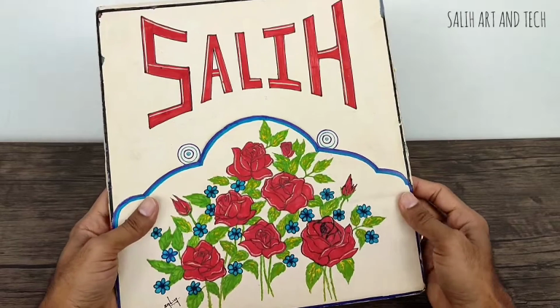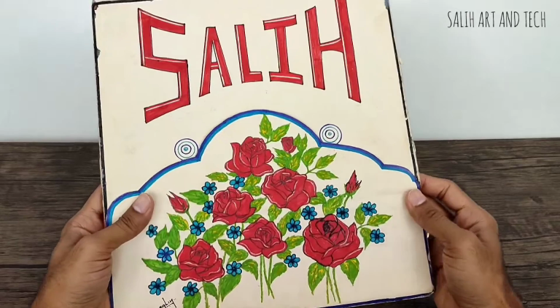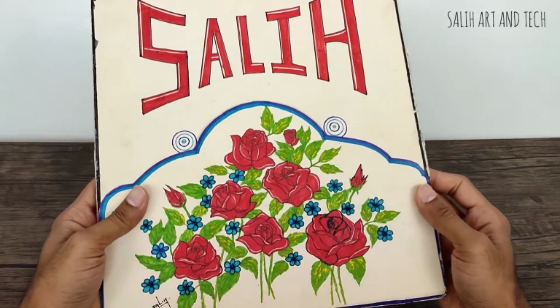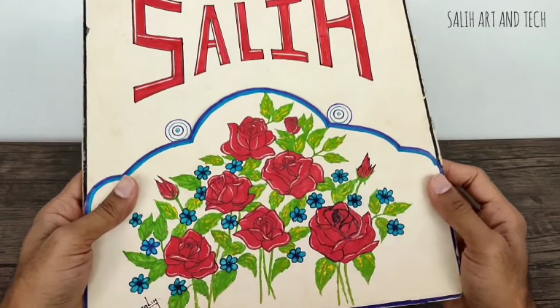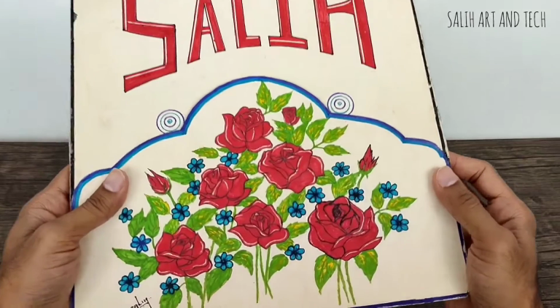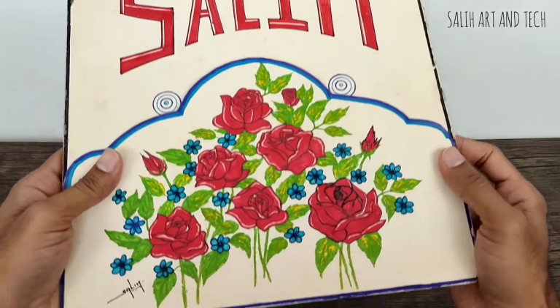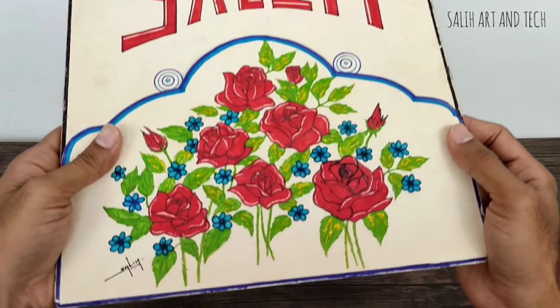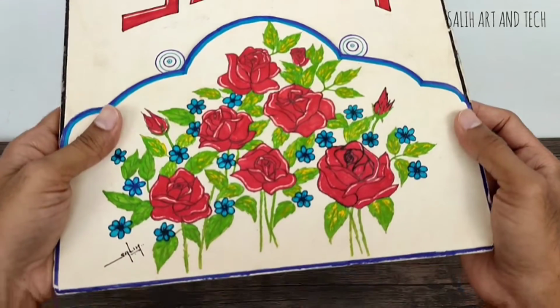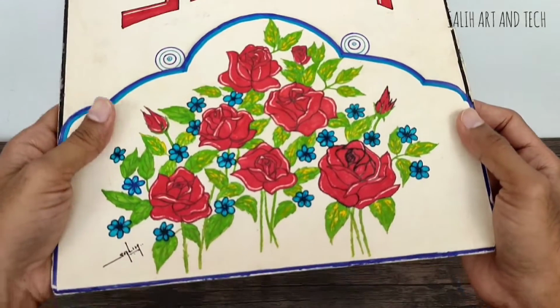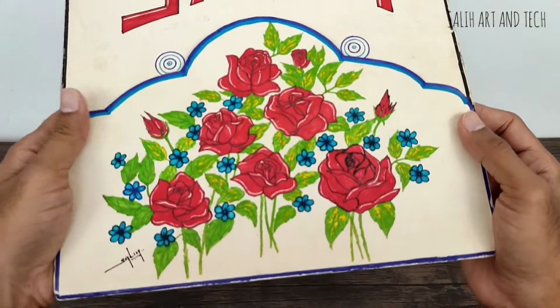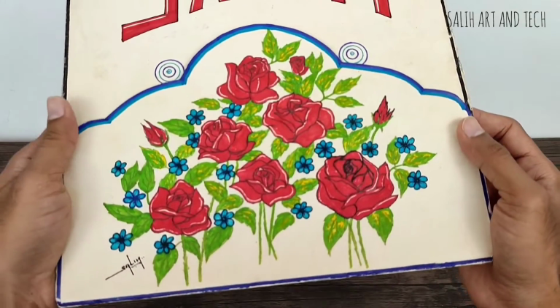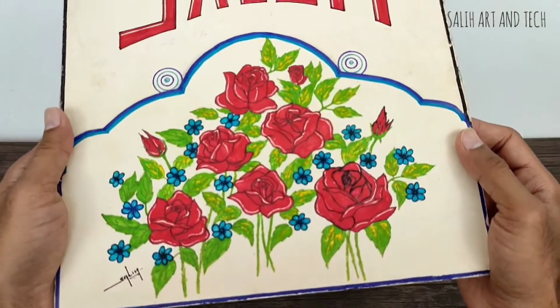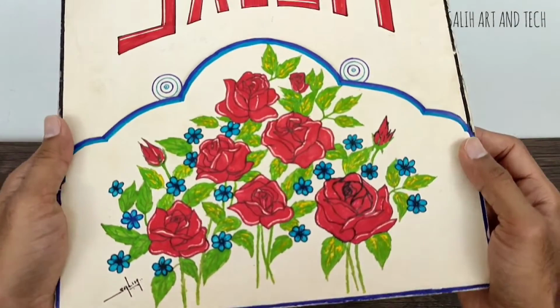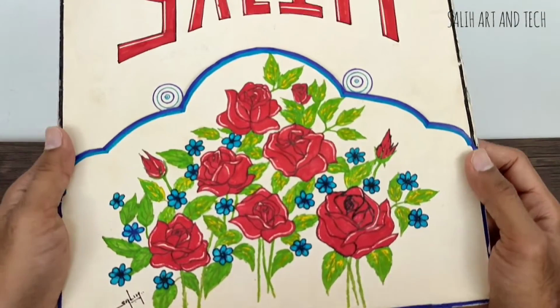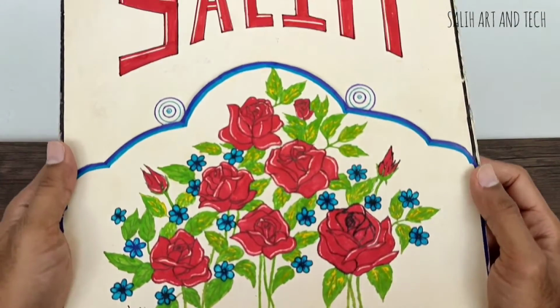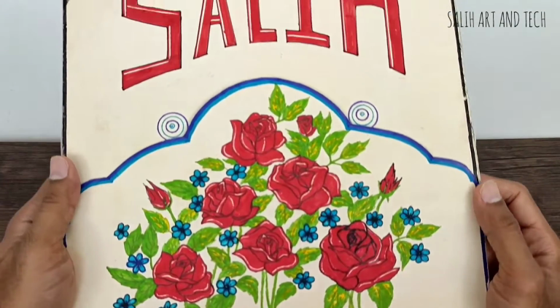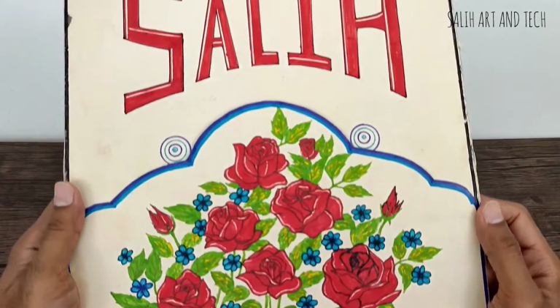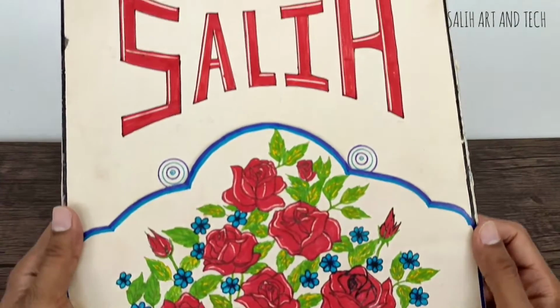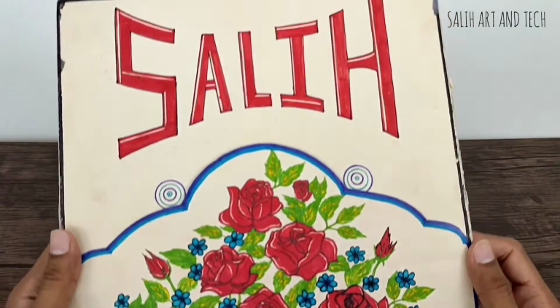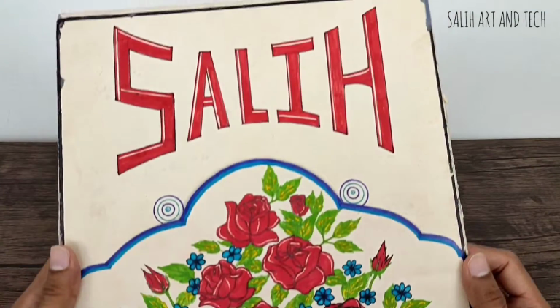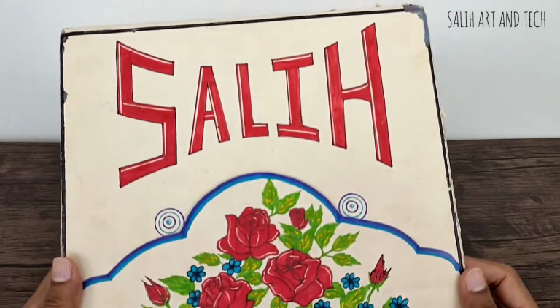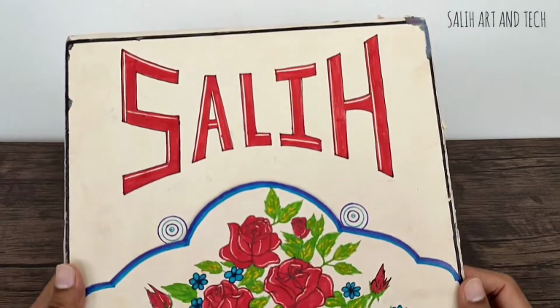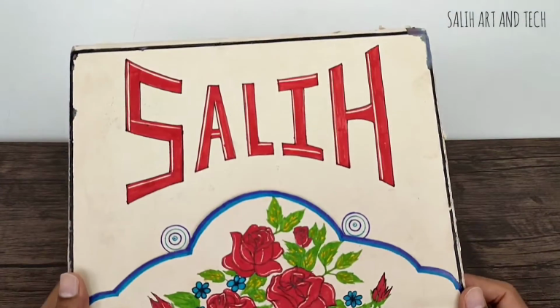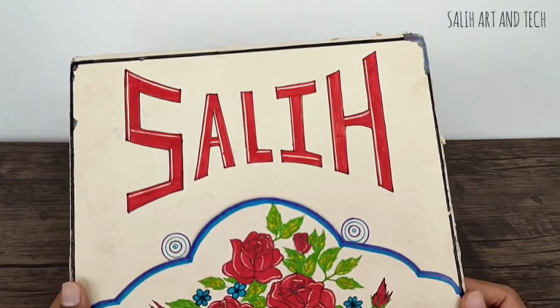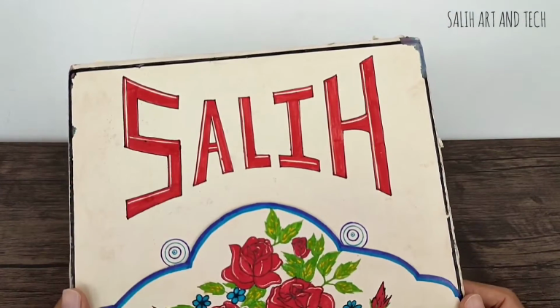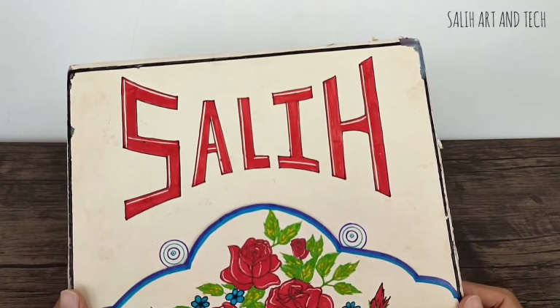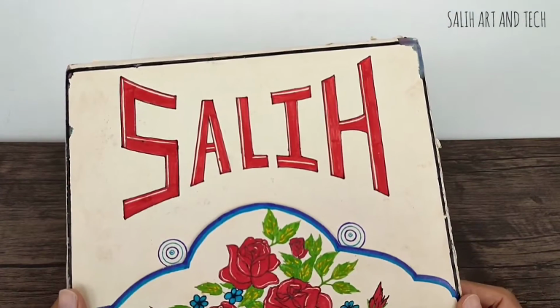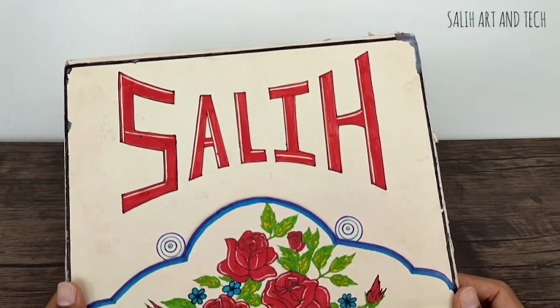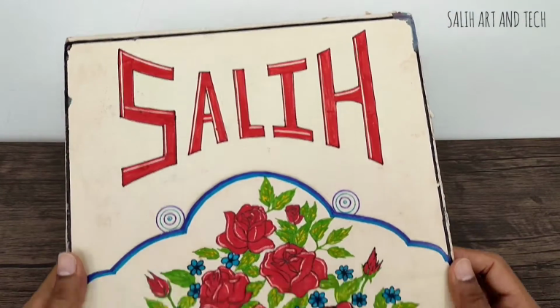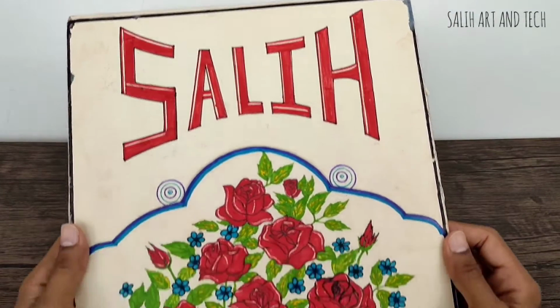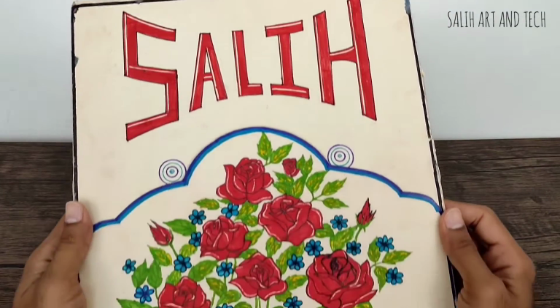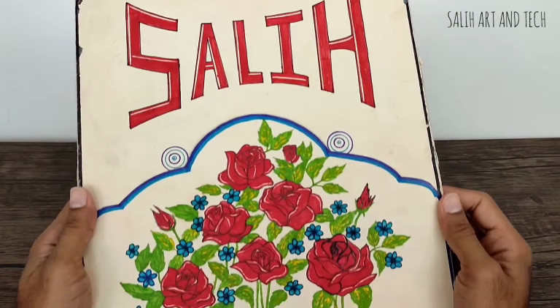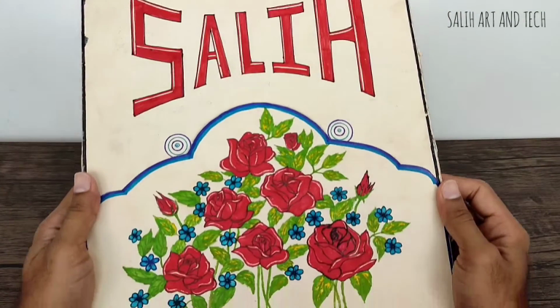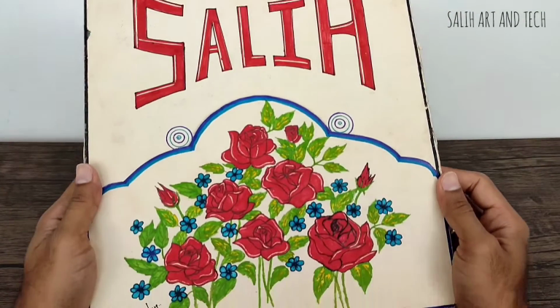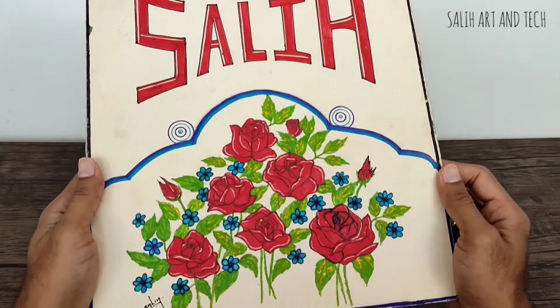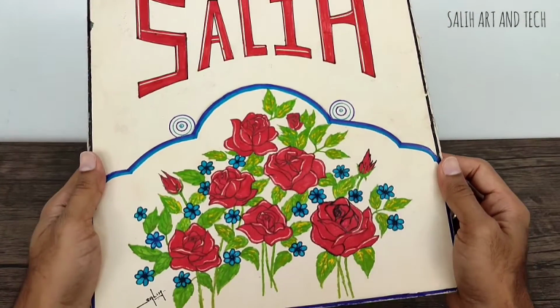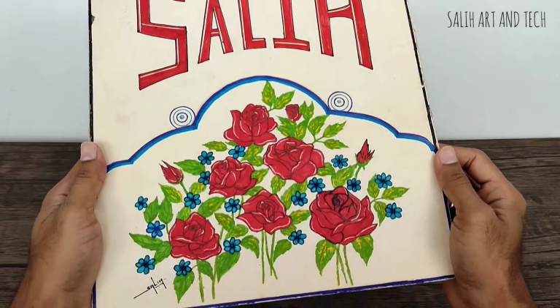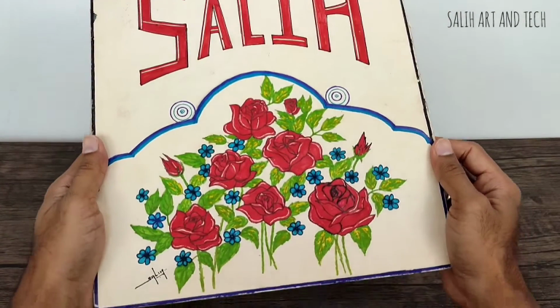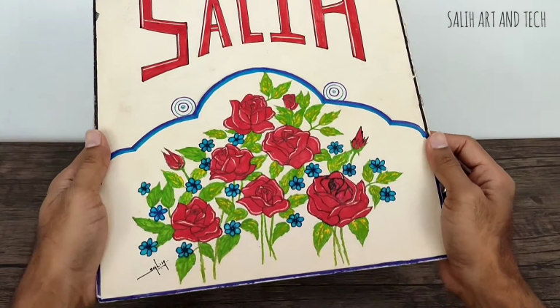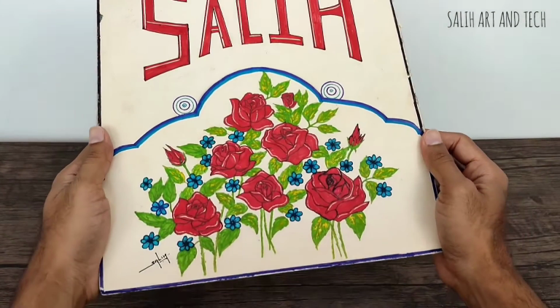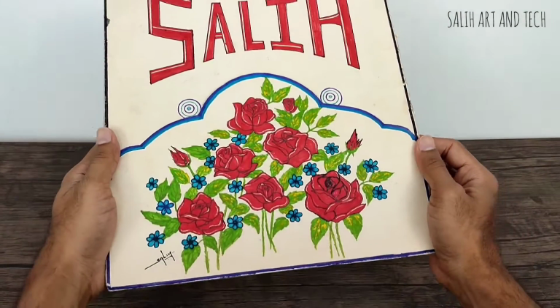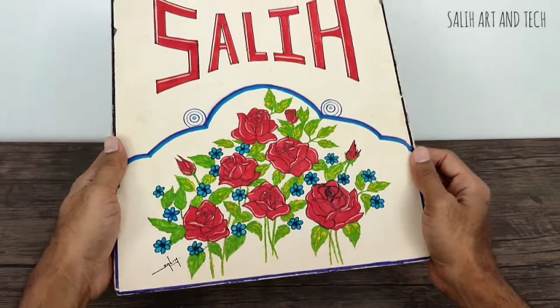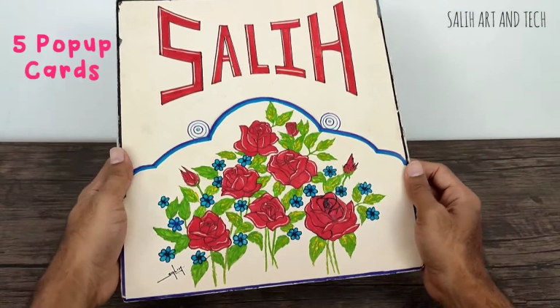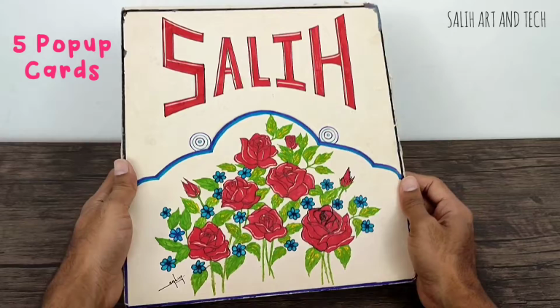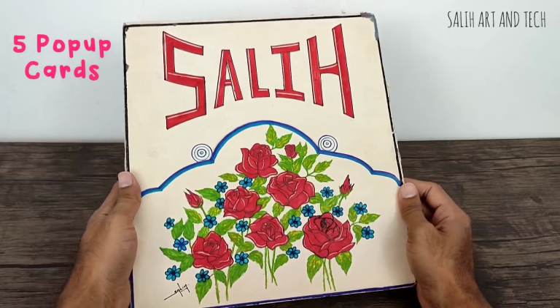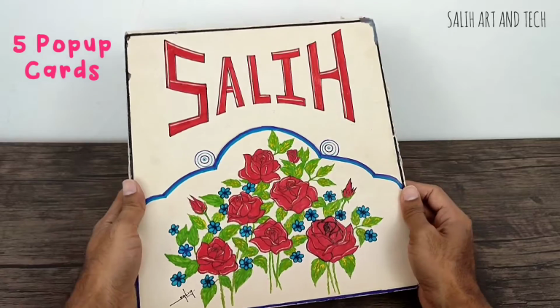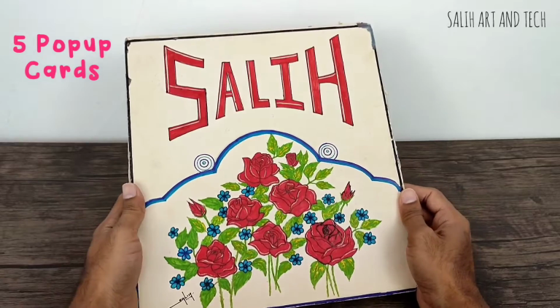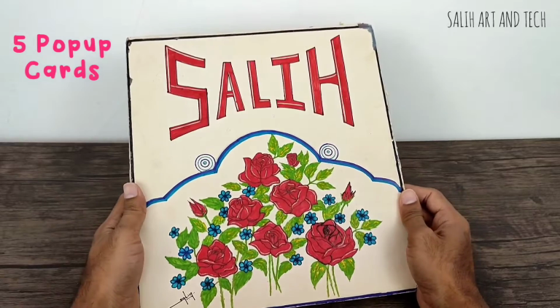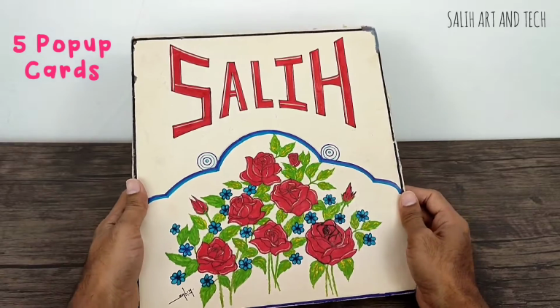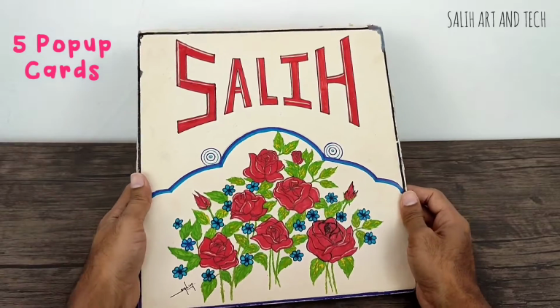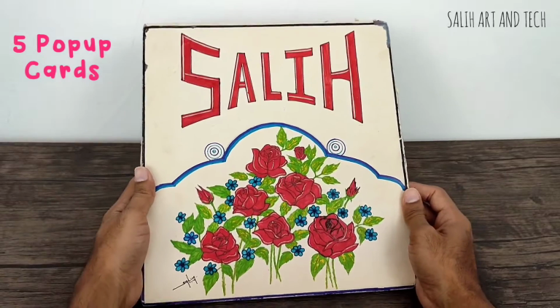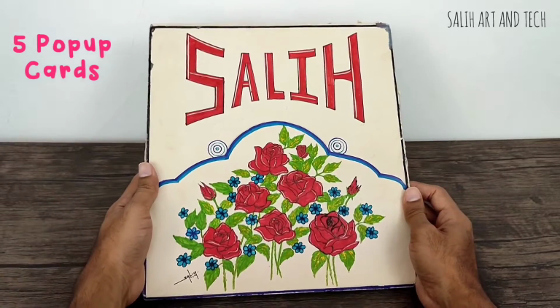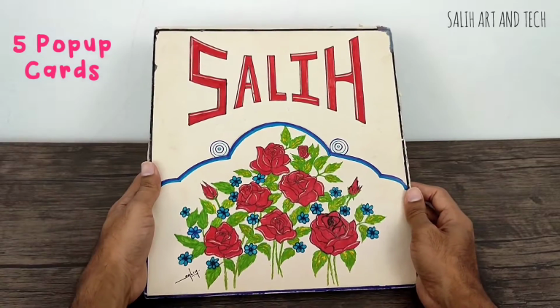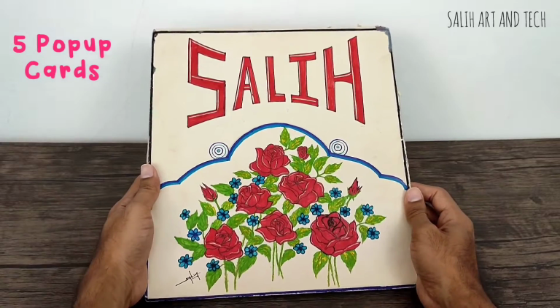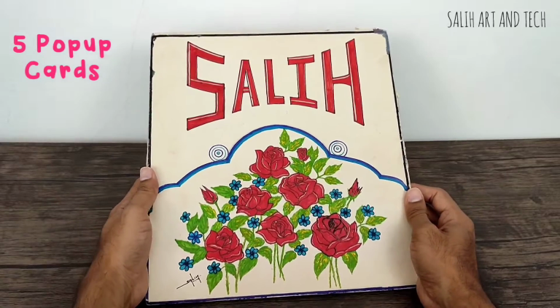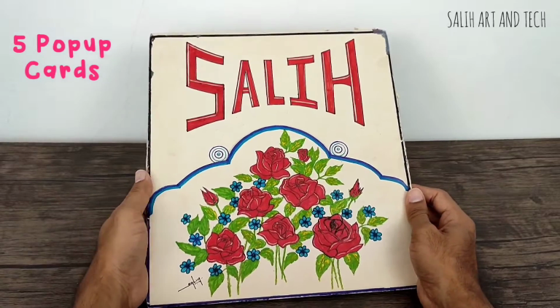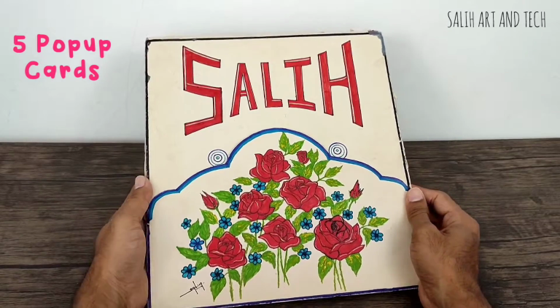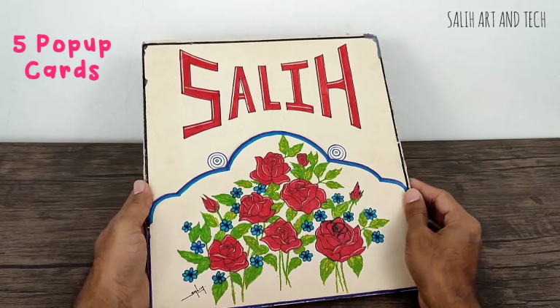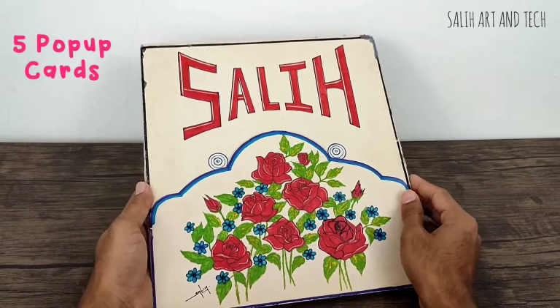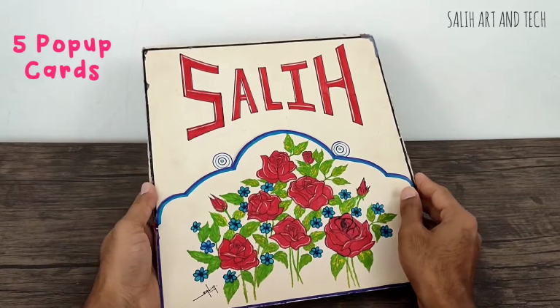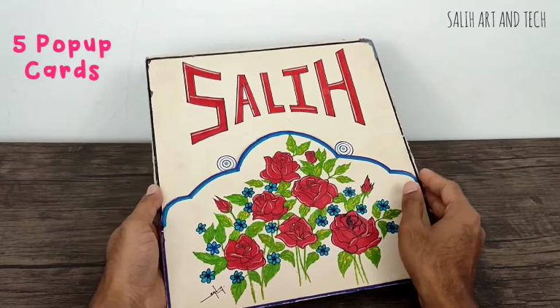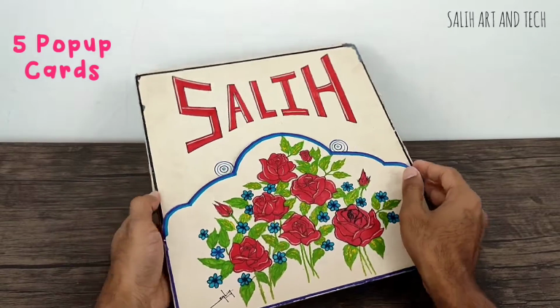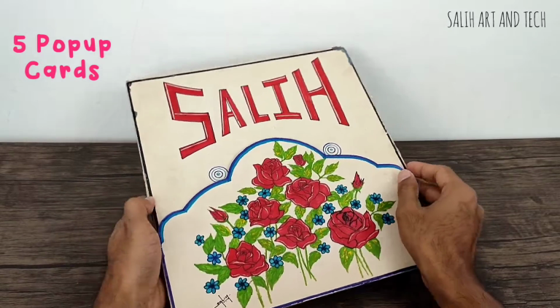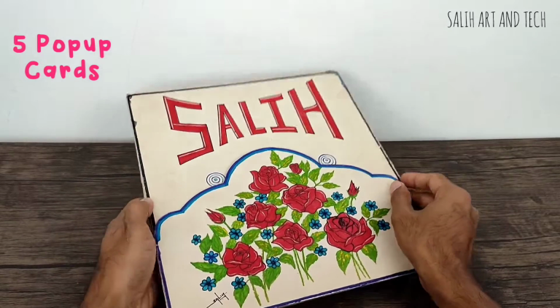Hello friends, in this video I am going to show you 5 different pop-up cards from my school days. They are almost 20 years old.